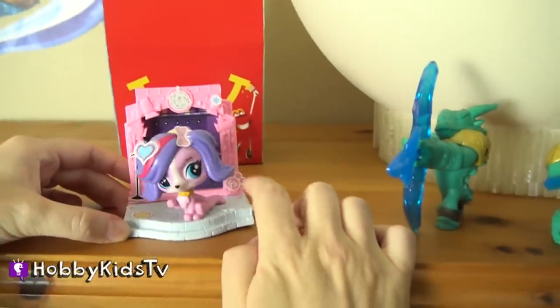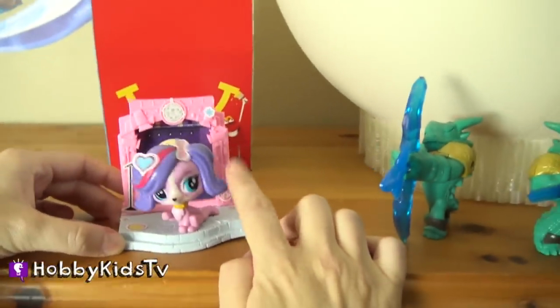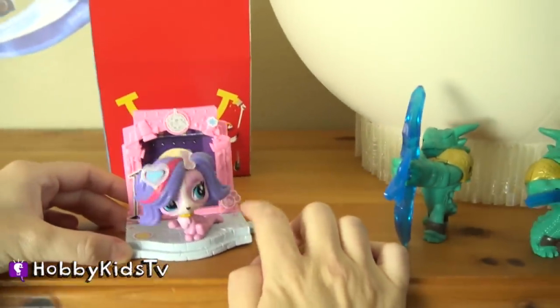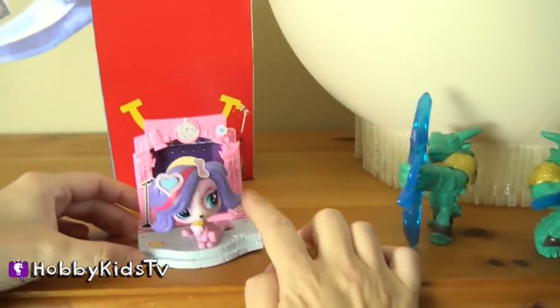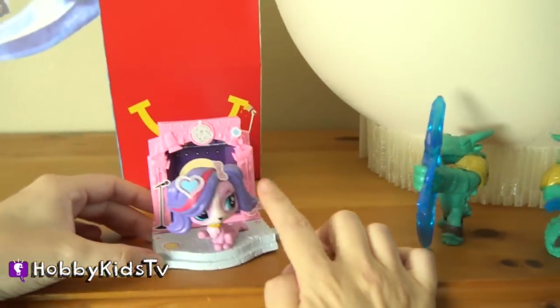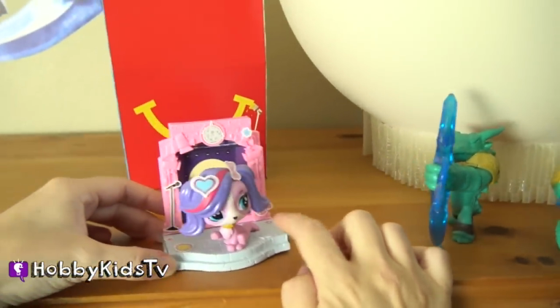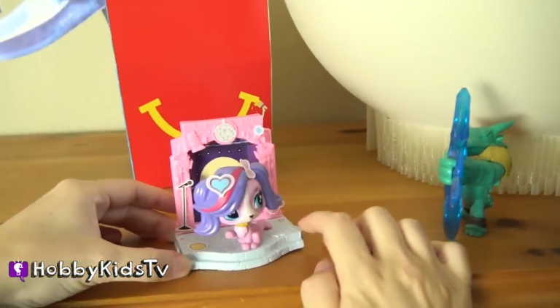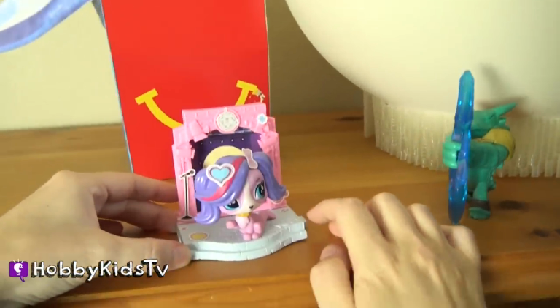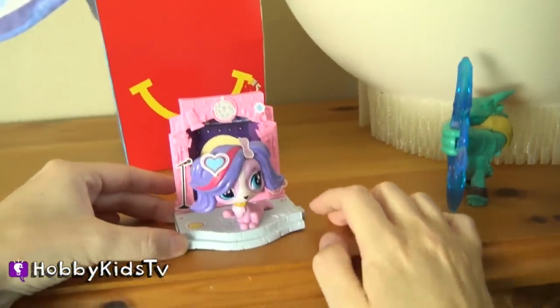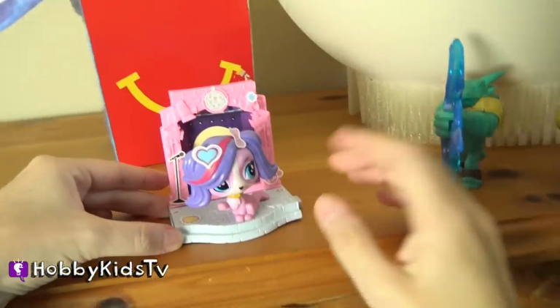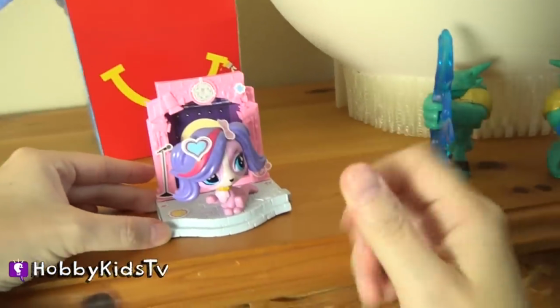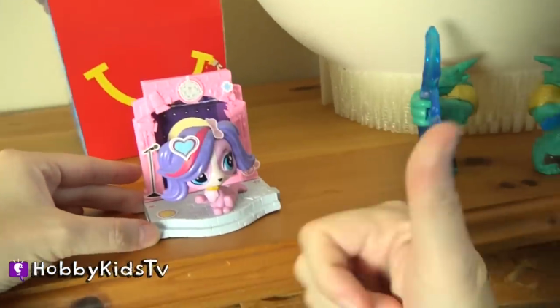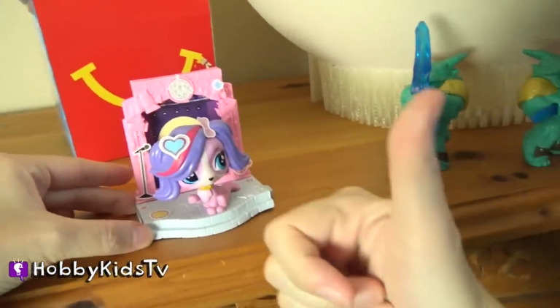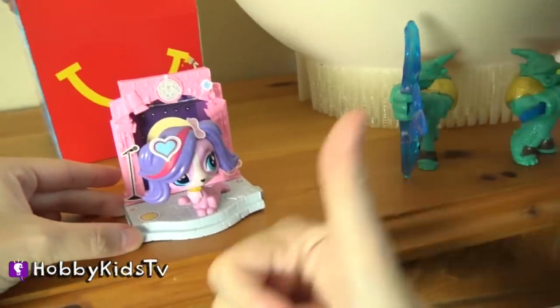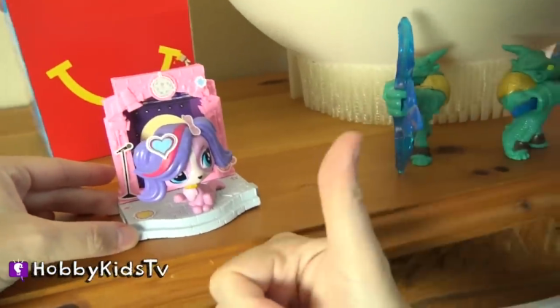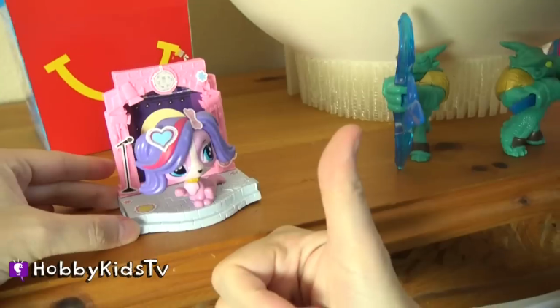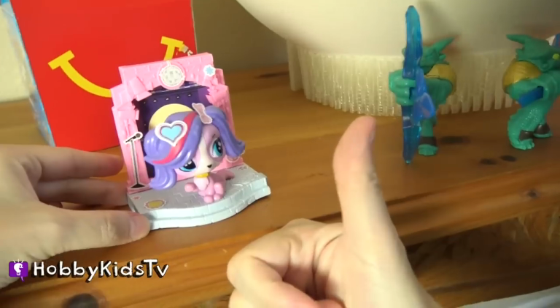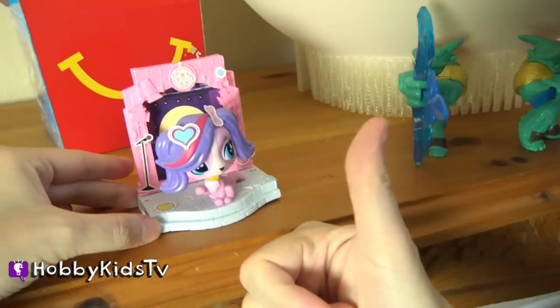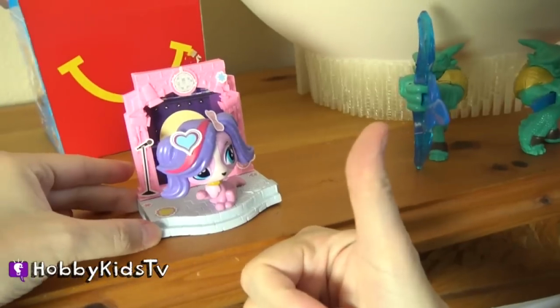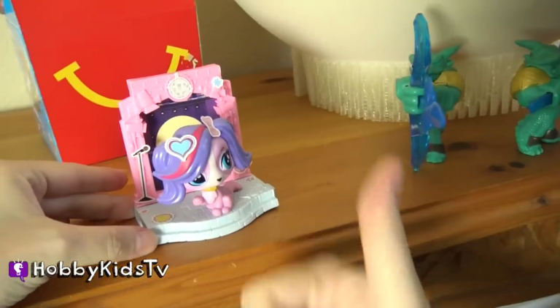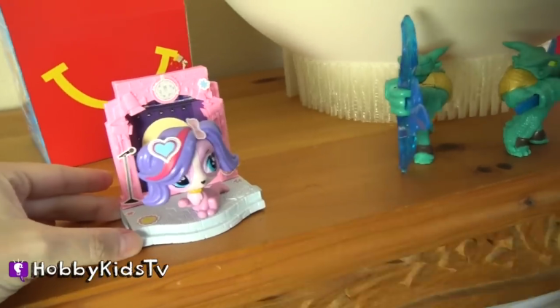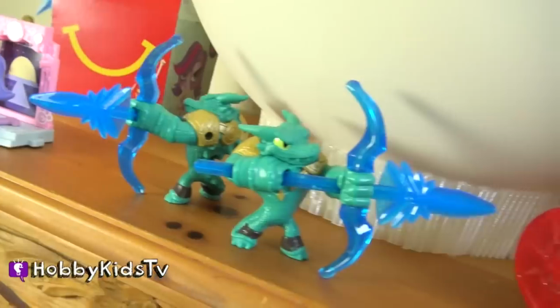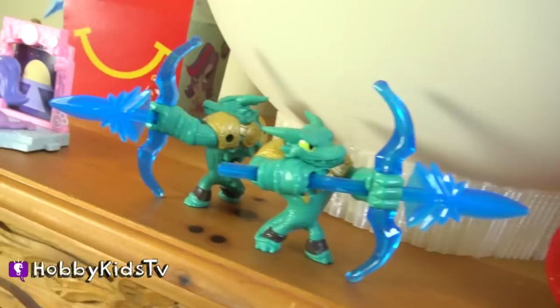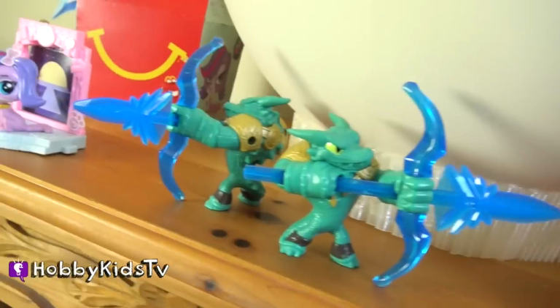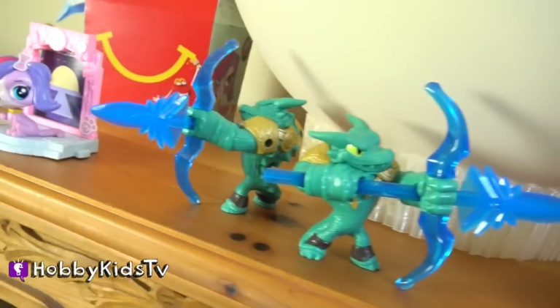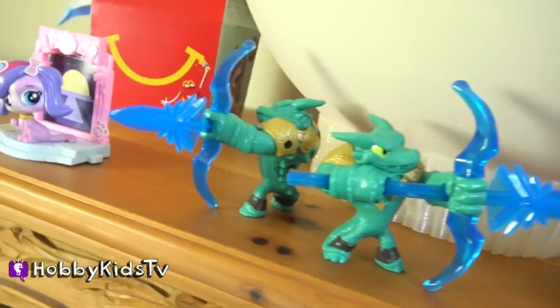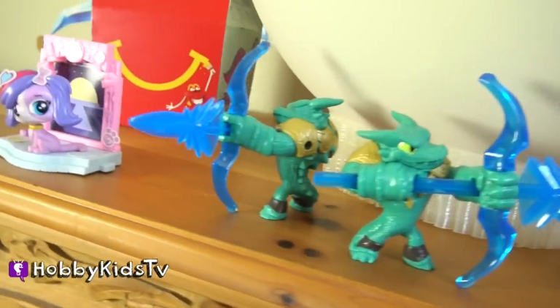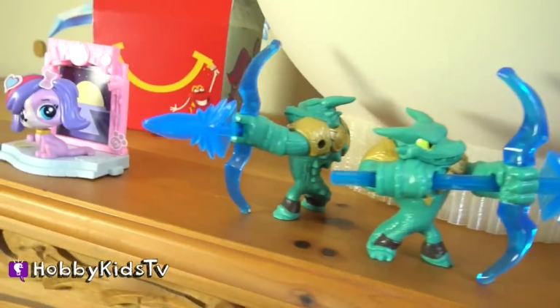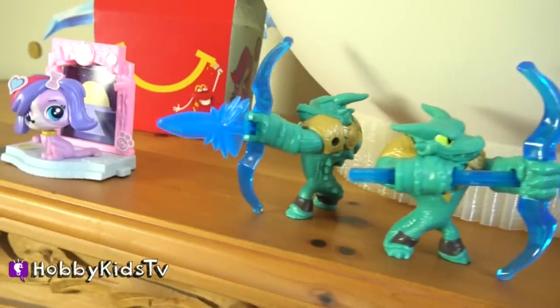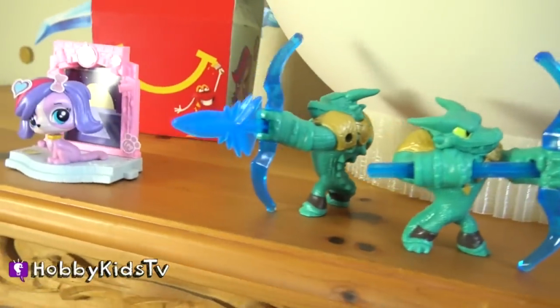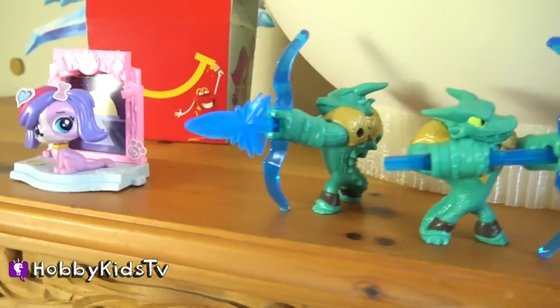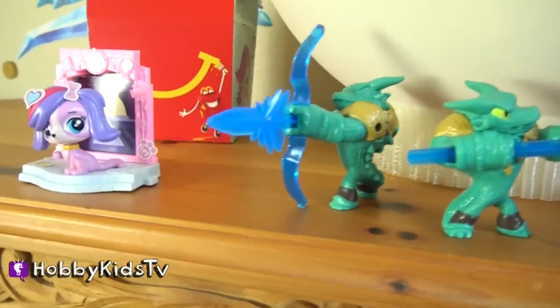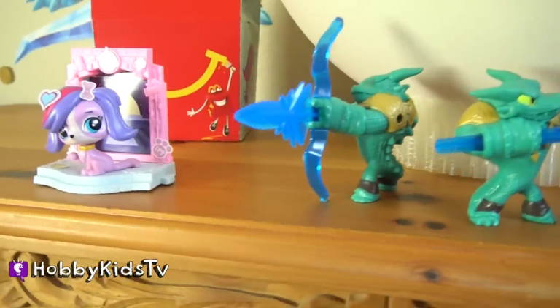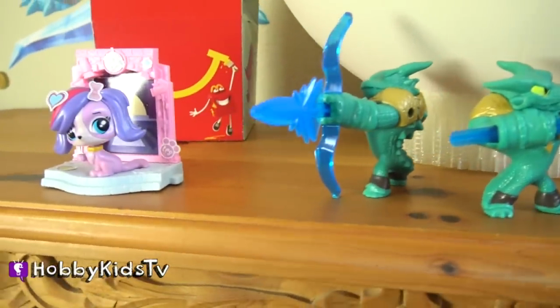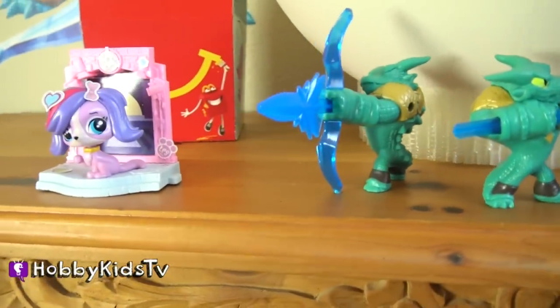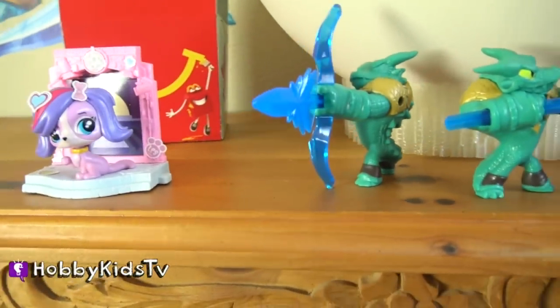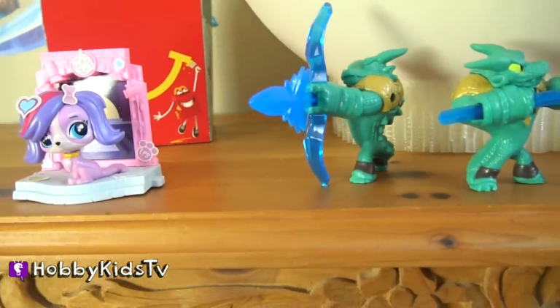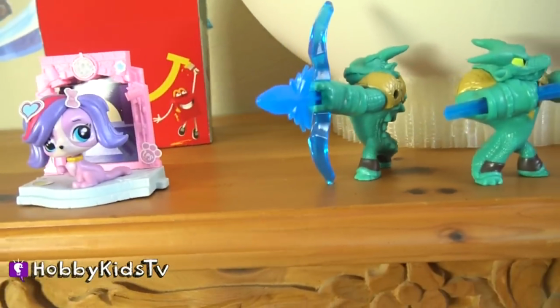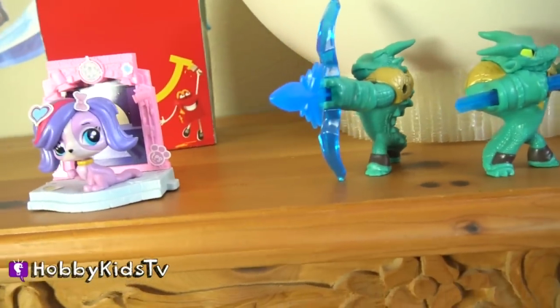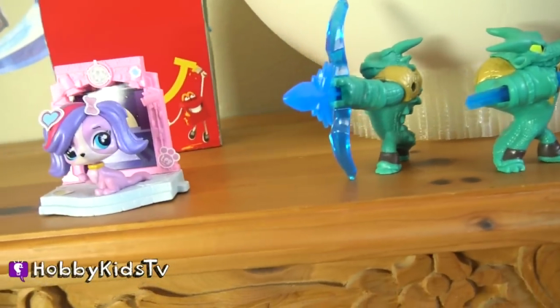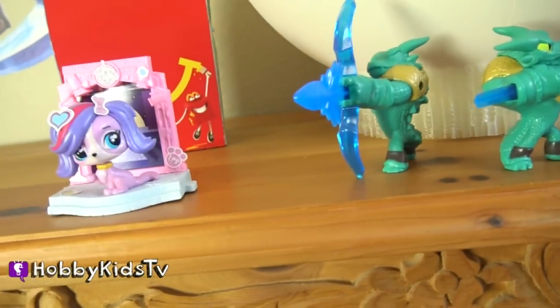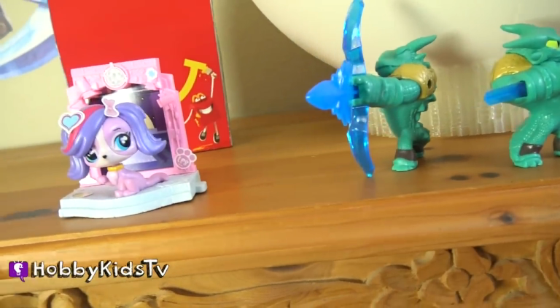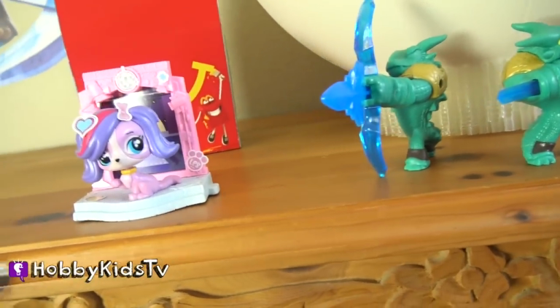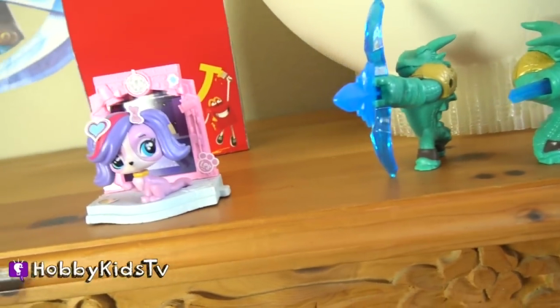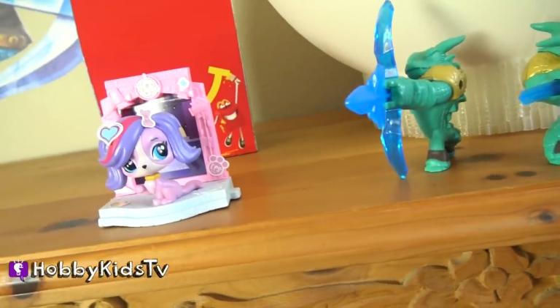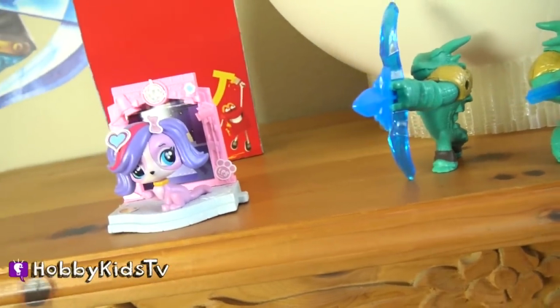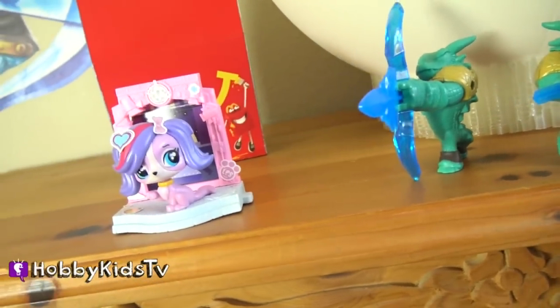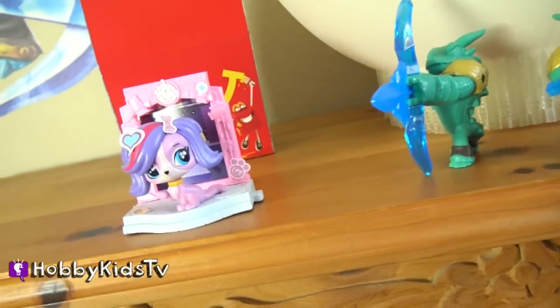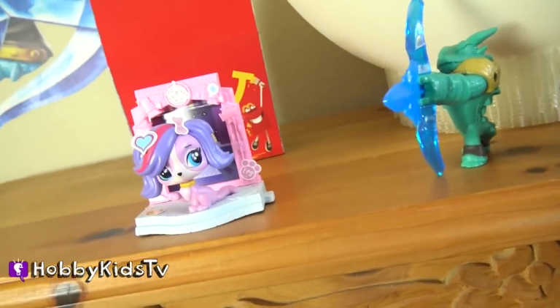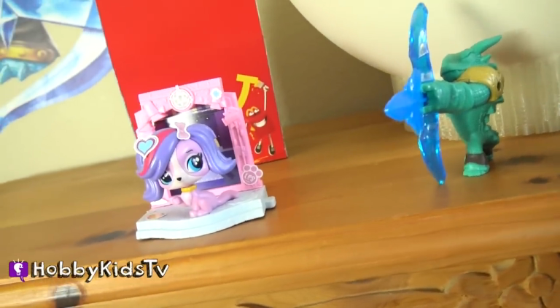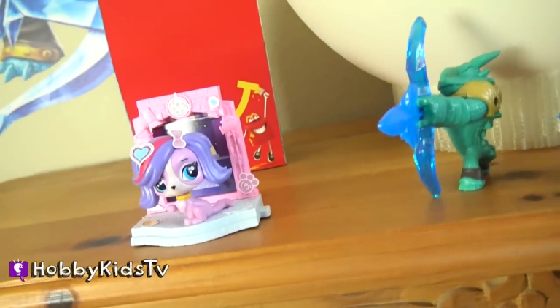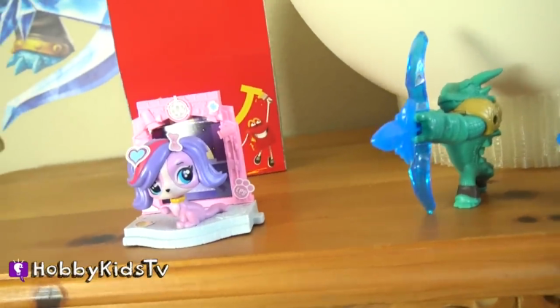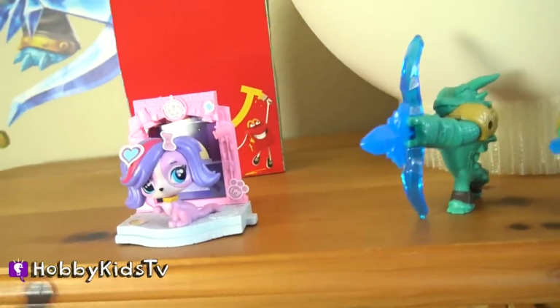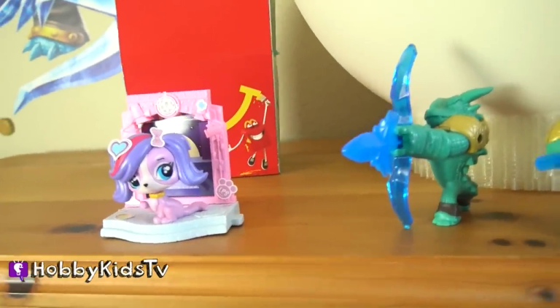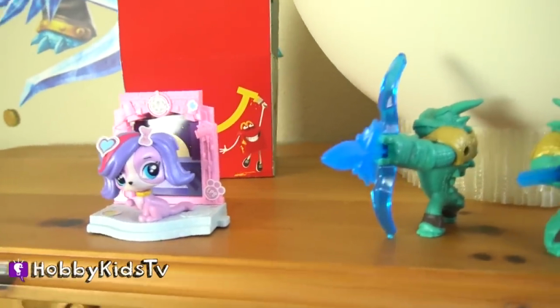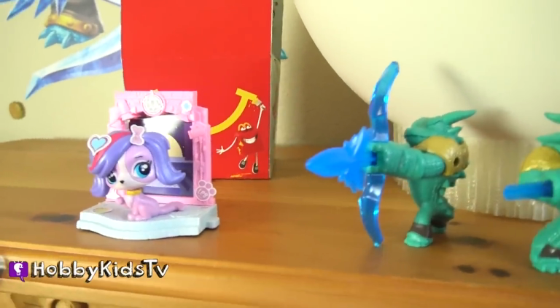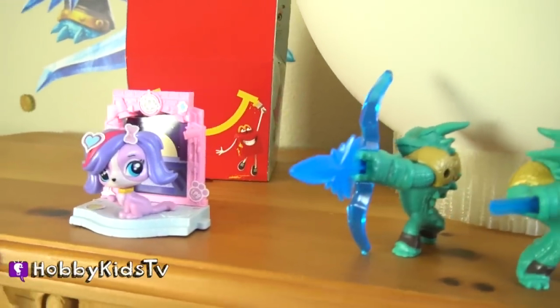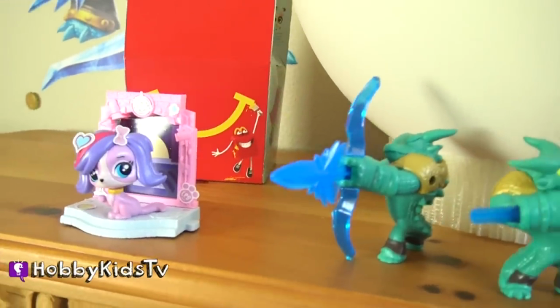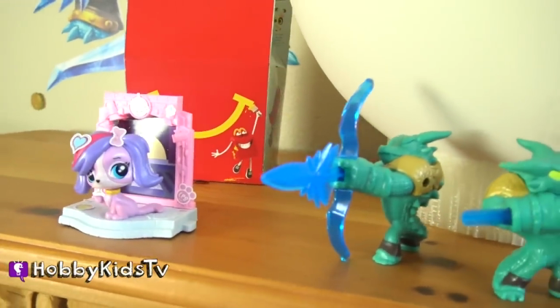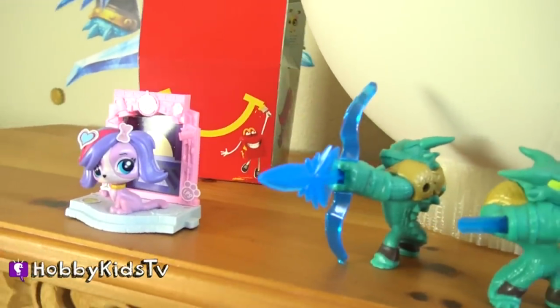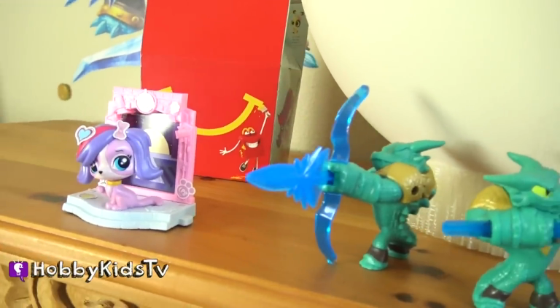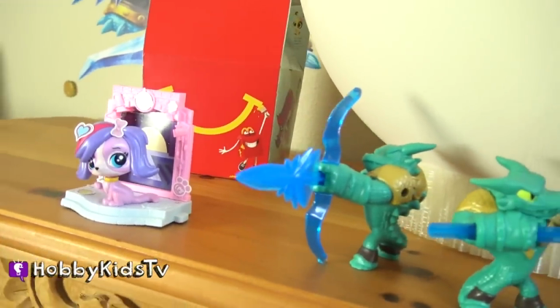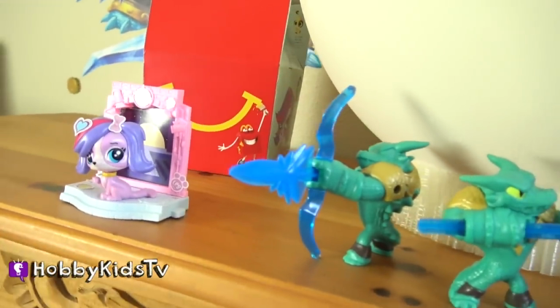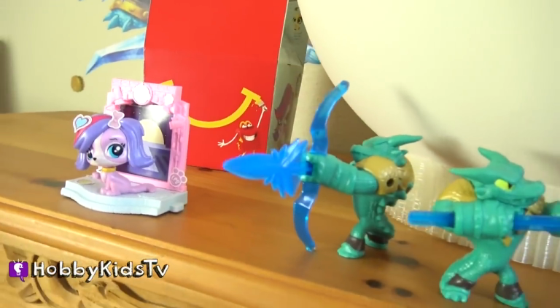Zoe Trent! Woohoo! If you want these awesome toys, go to your local McDonald's because they are available now.